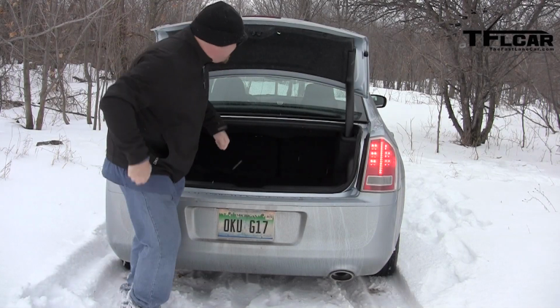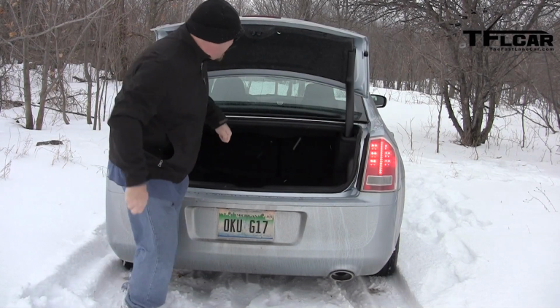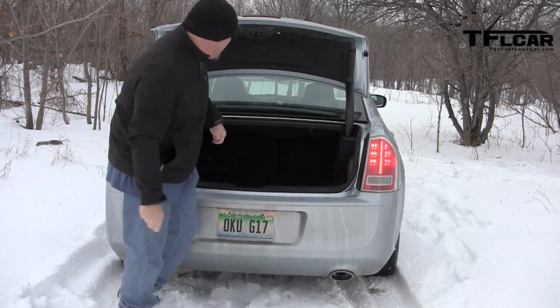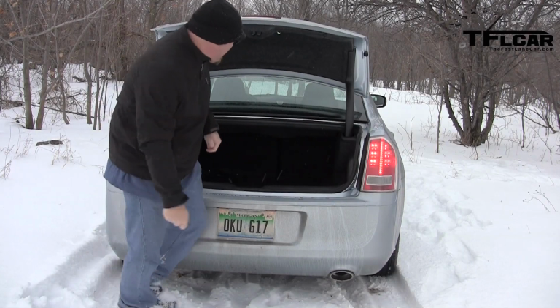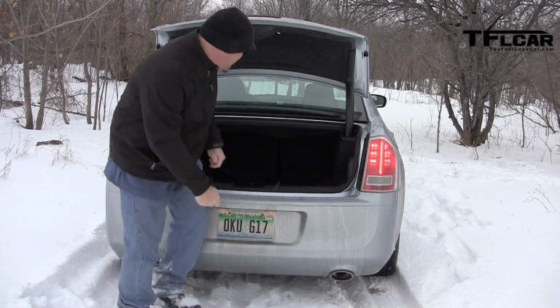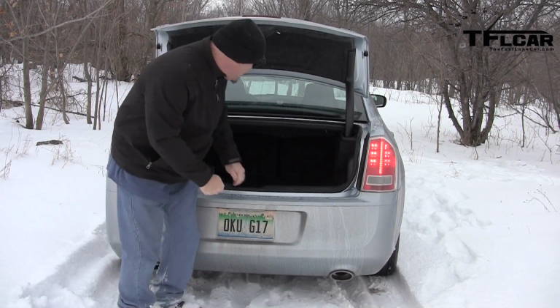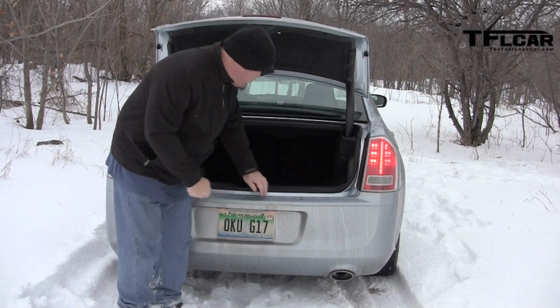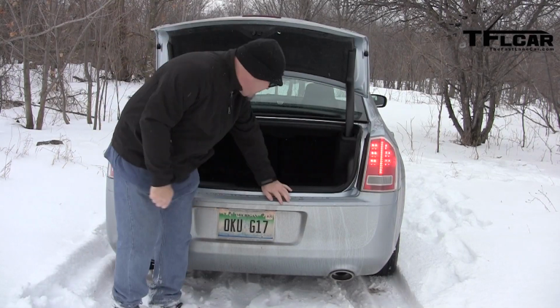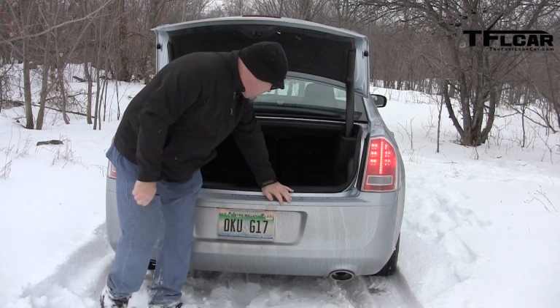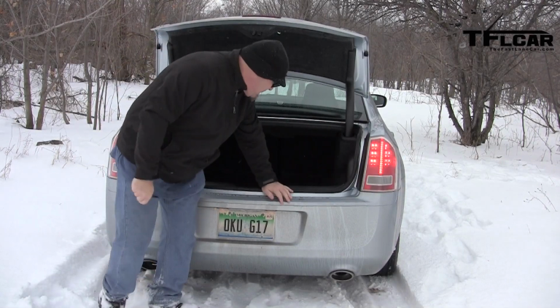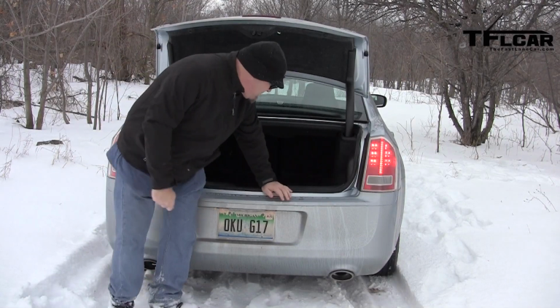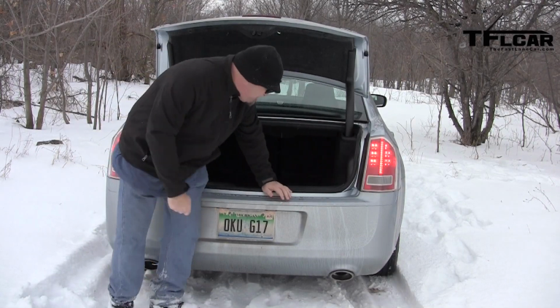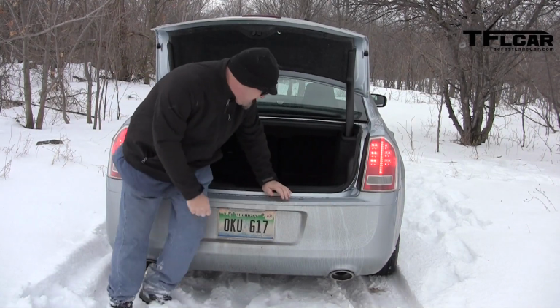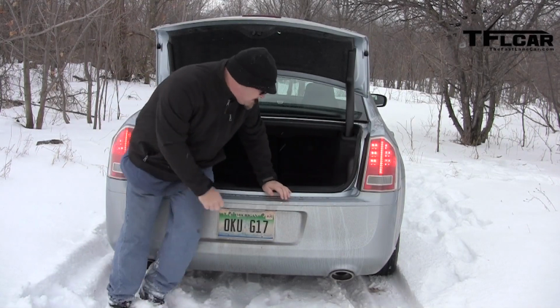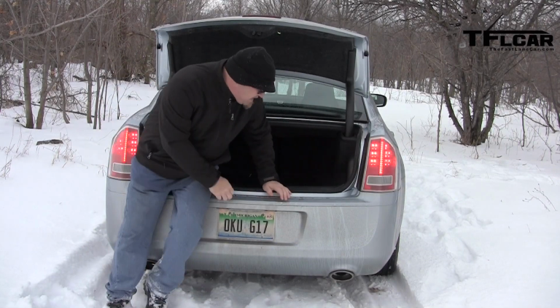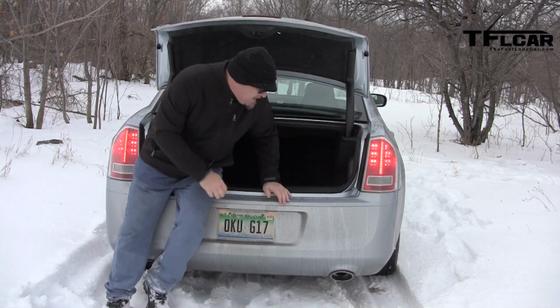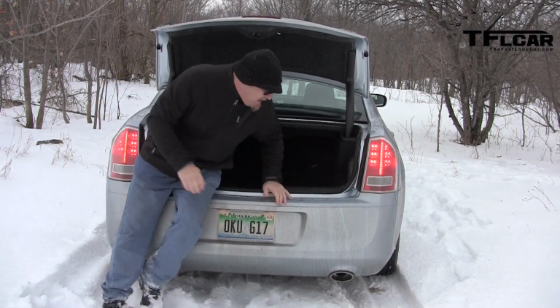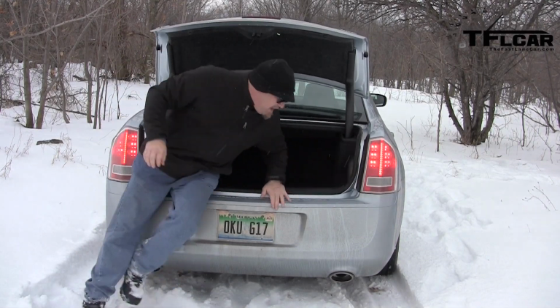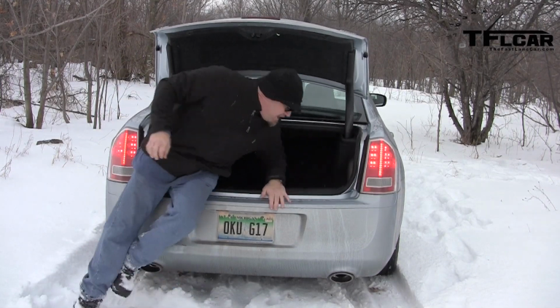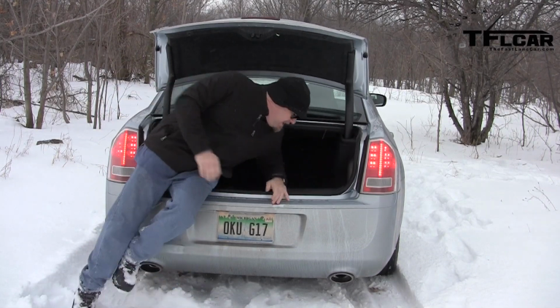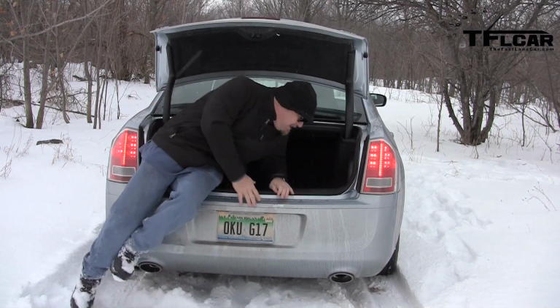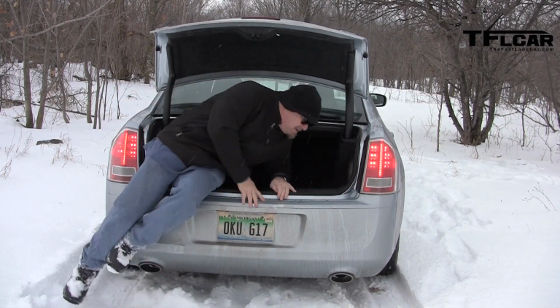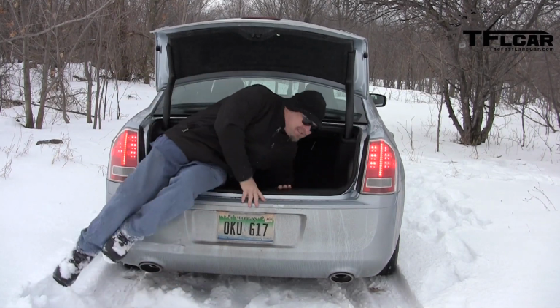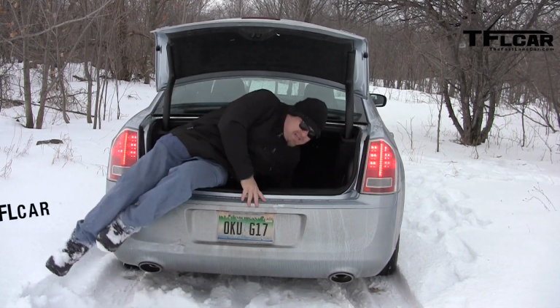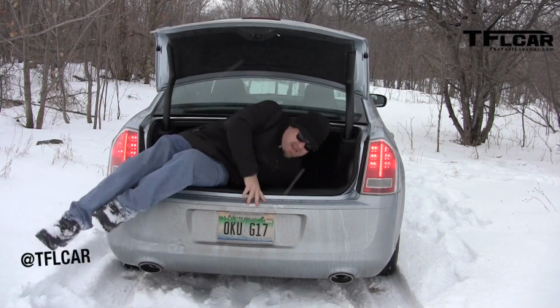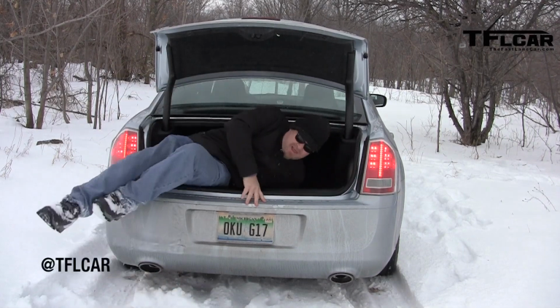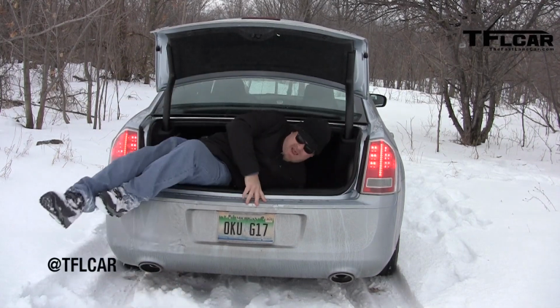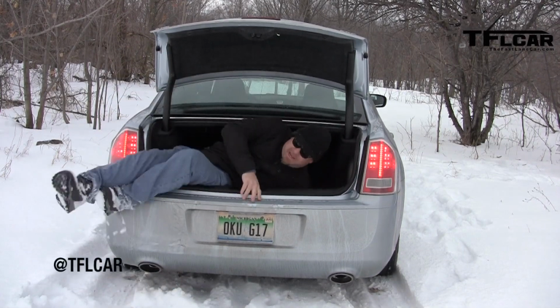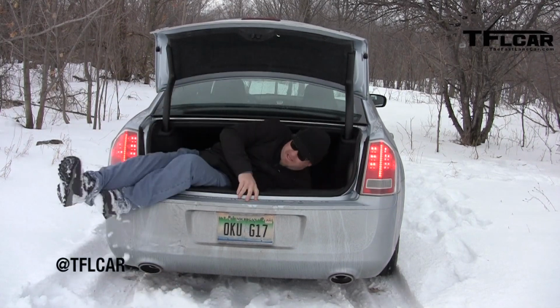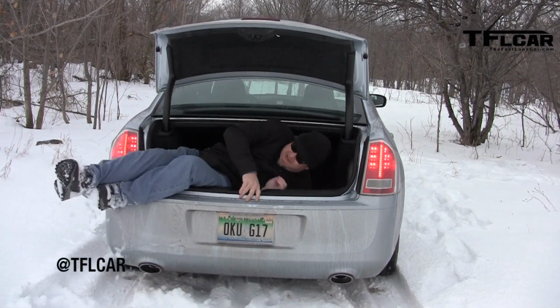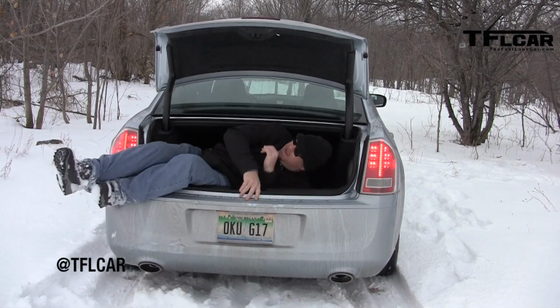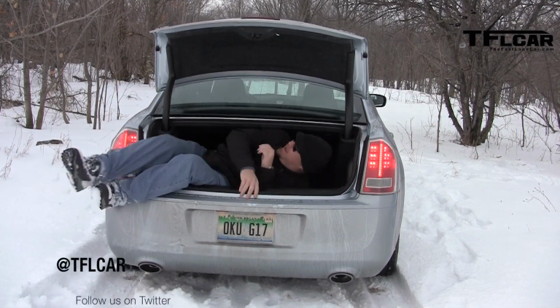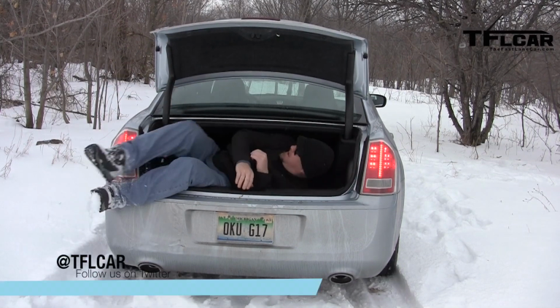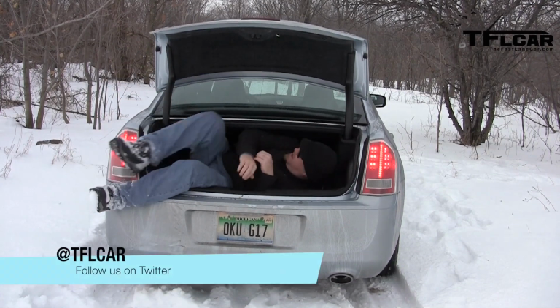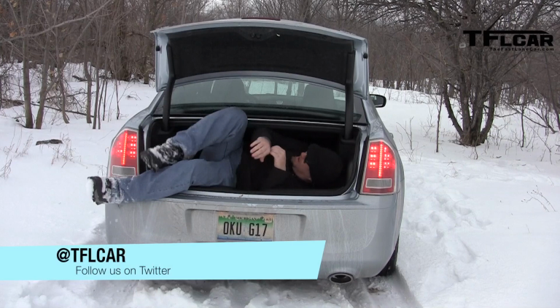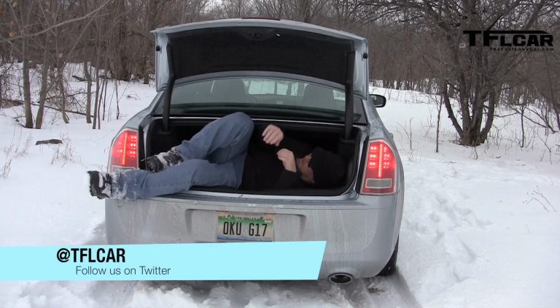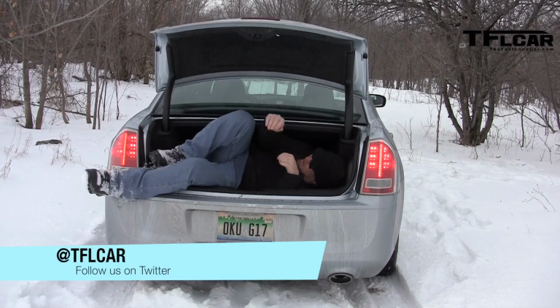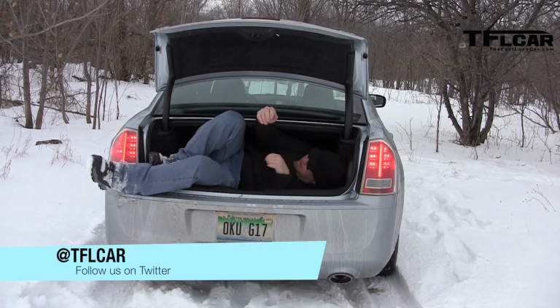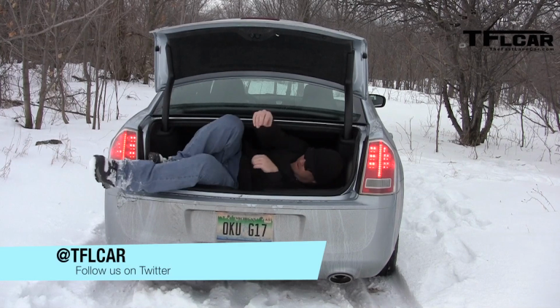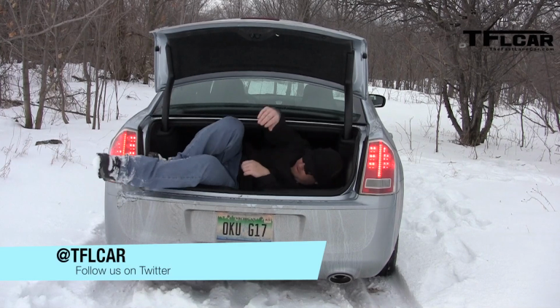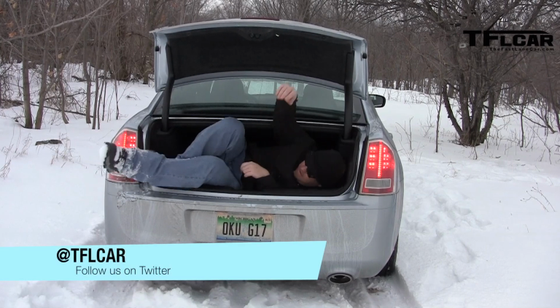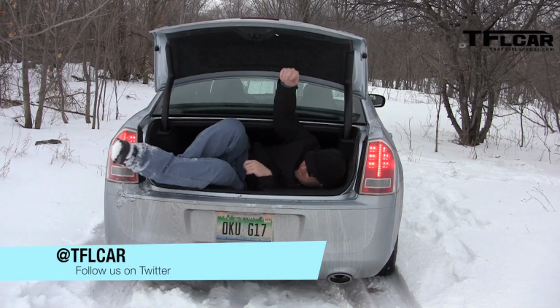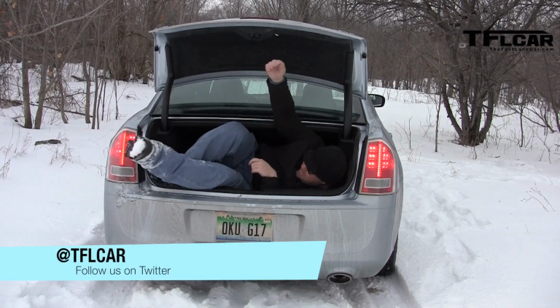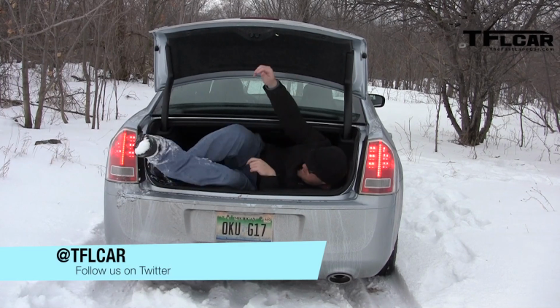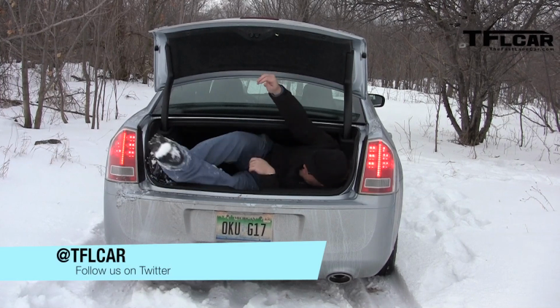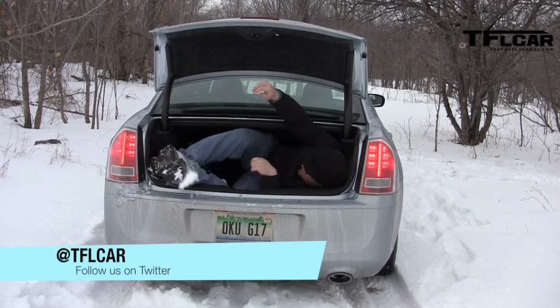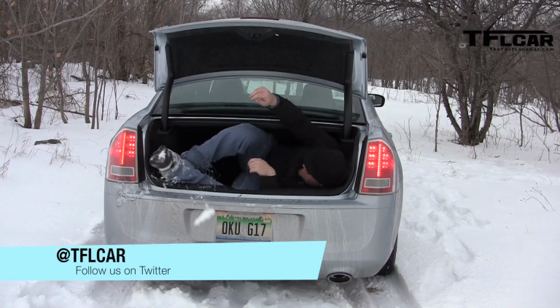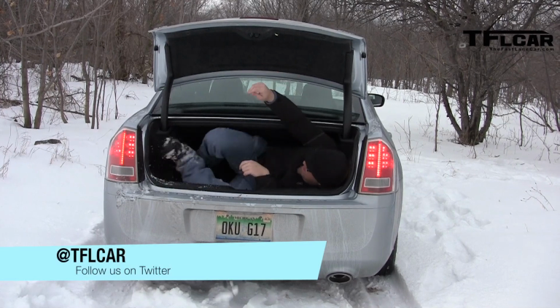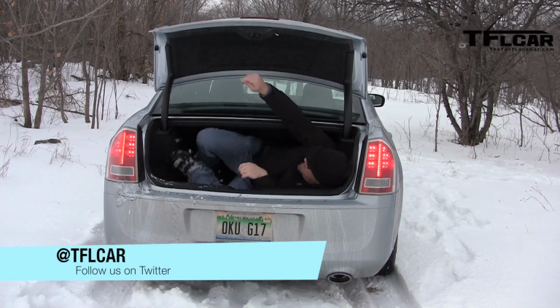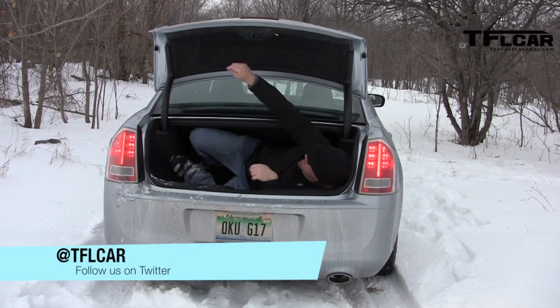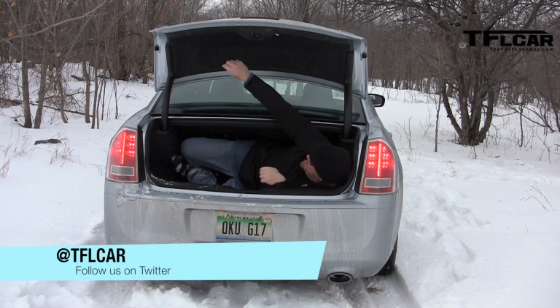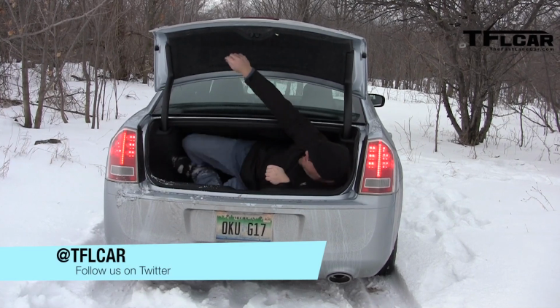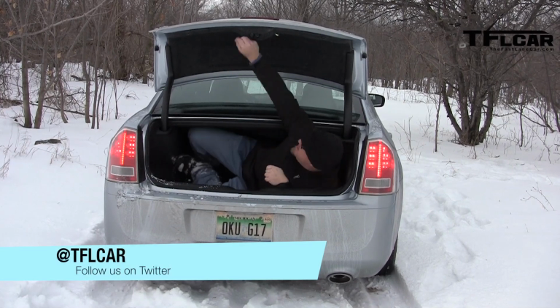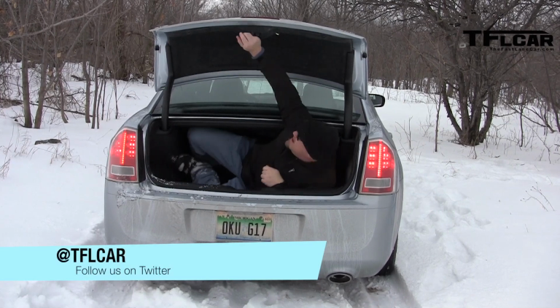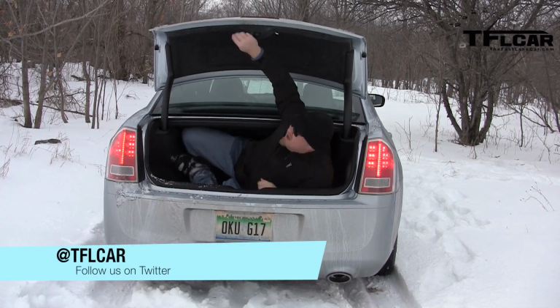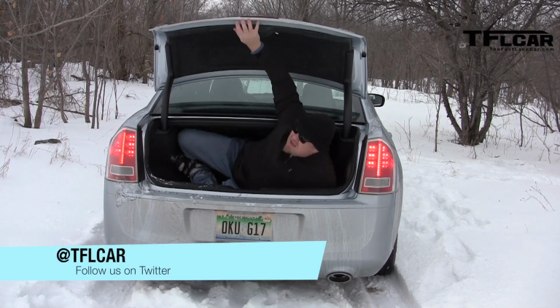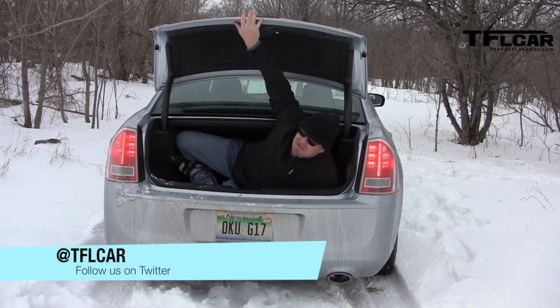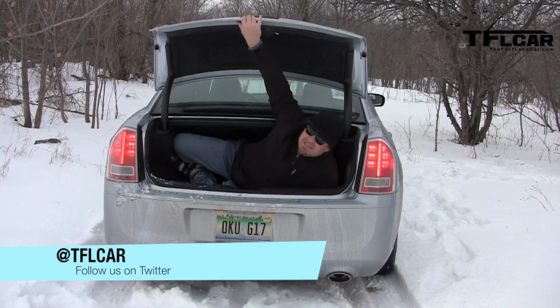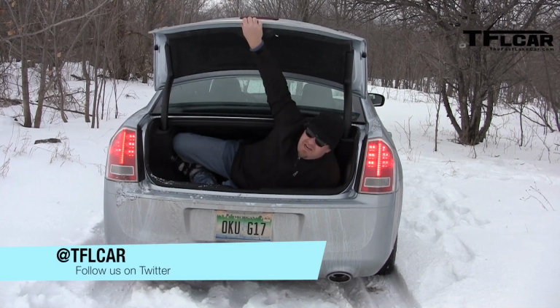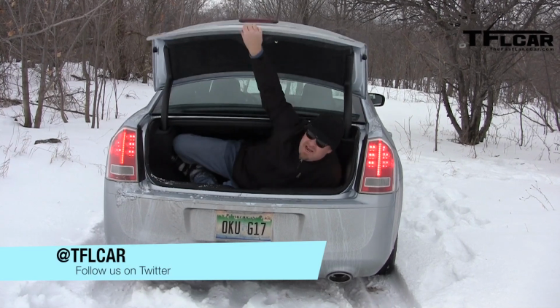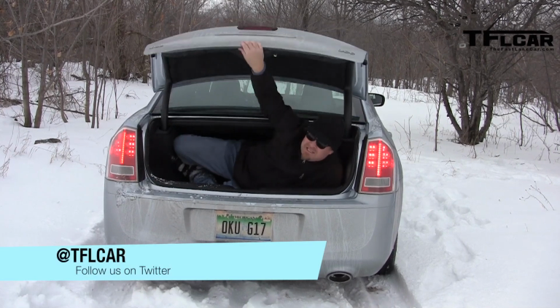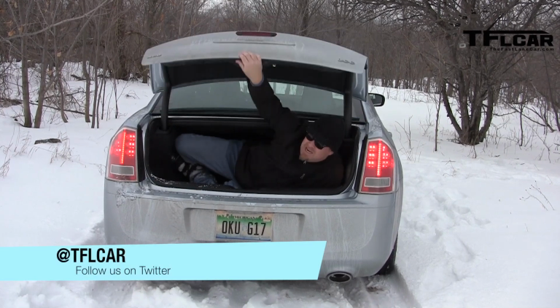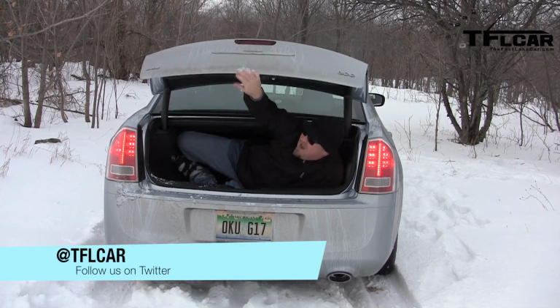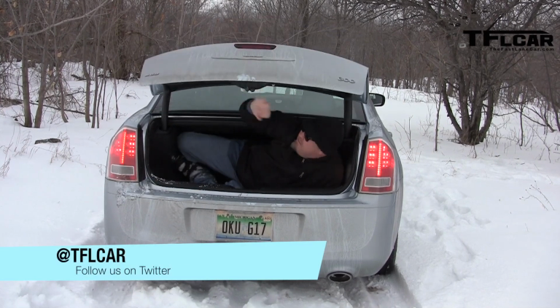I'm freezing my butt off, so I'm going to say goodbye. This is Nathan Adlin for Fast Lane Car — see you next time.